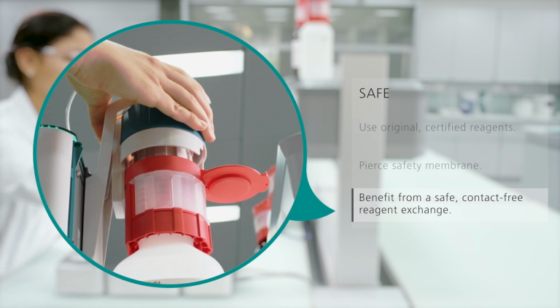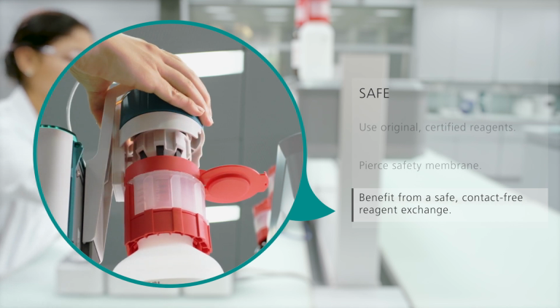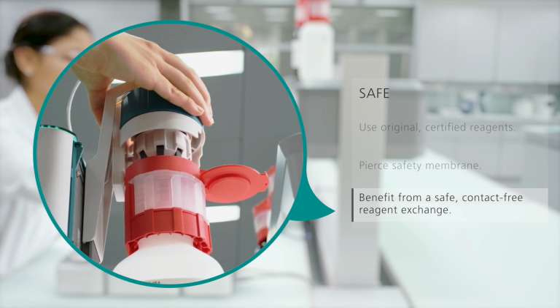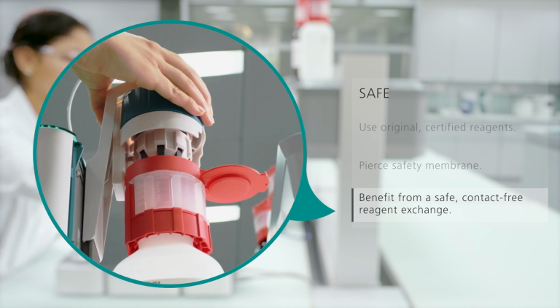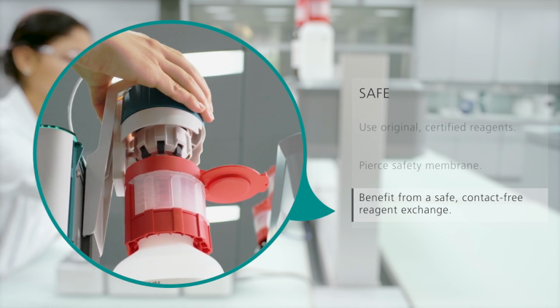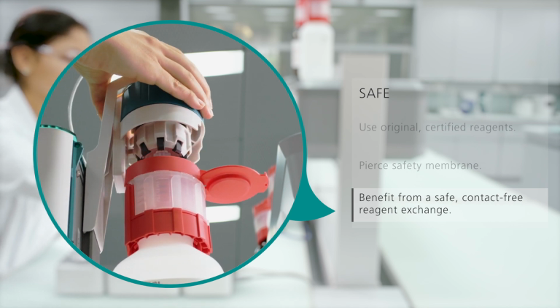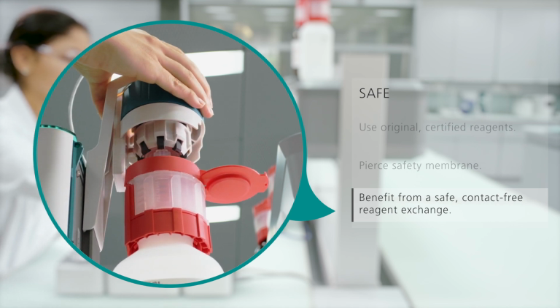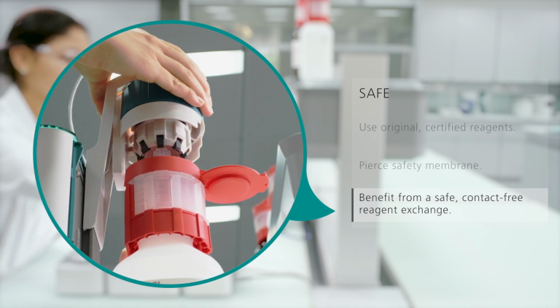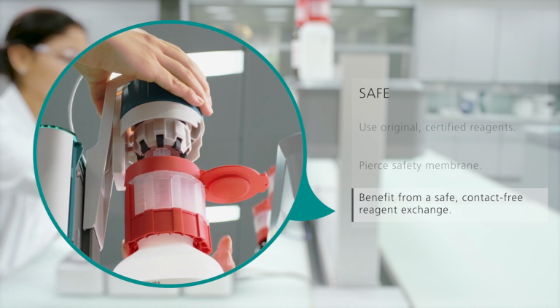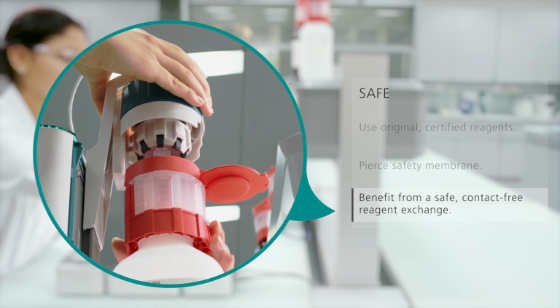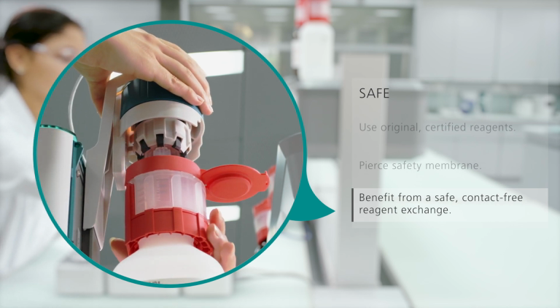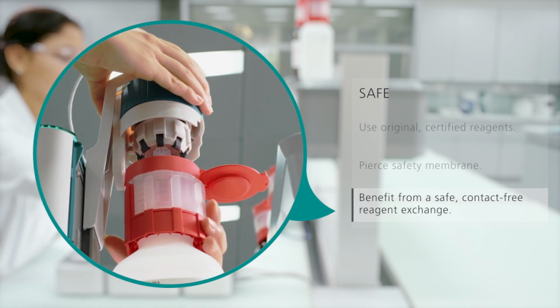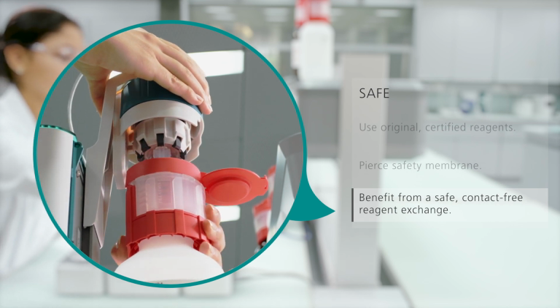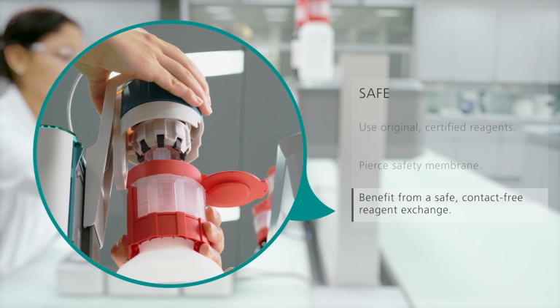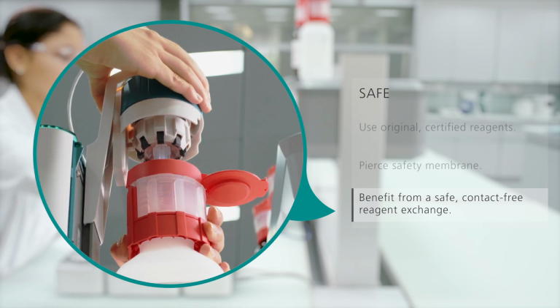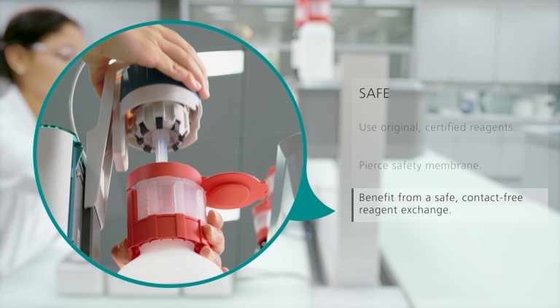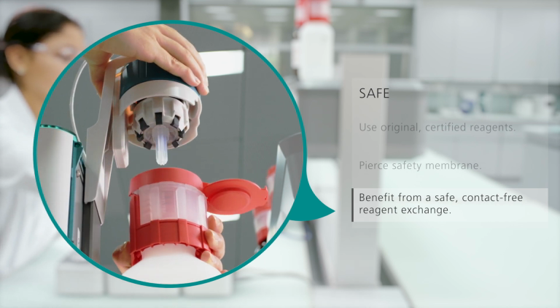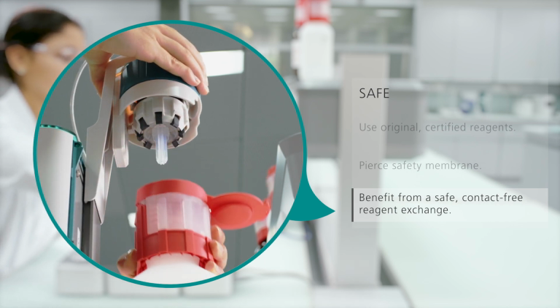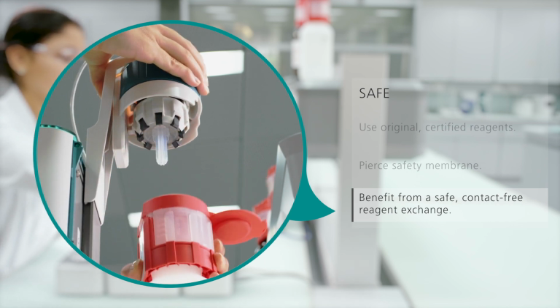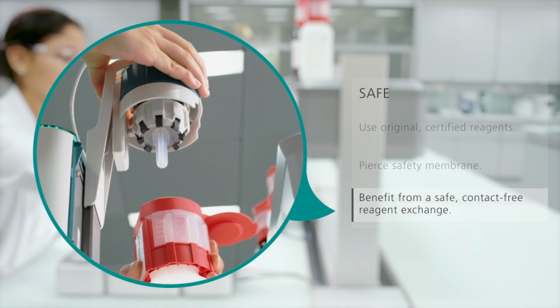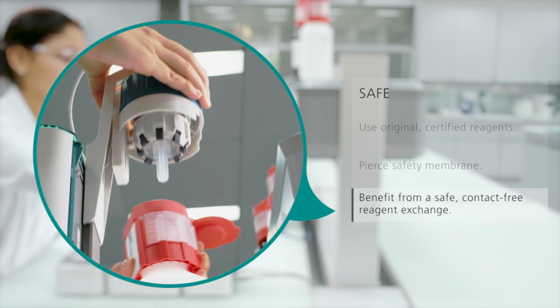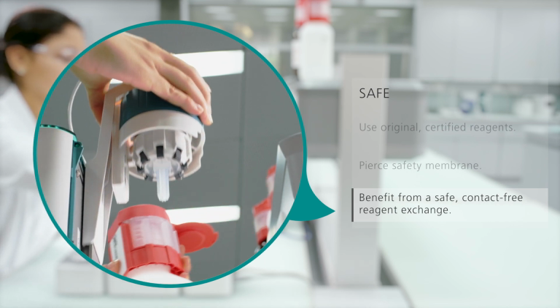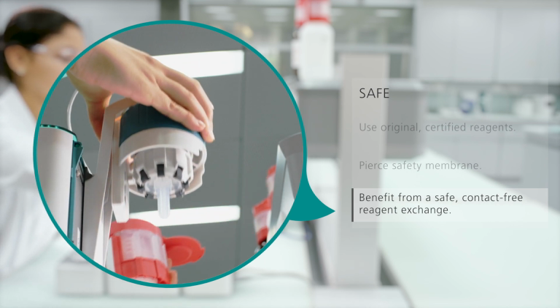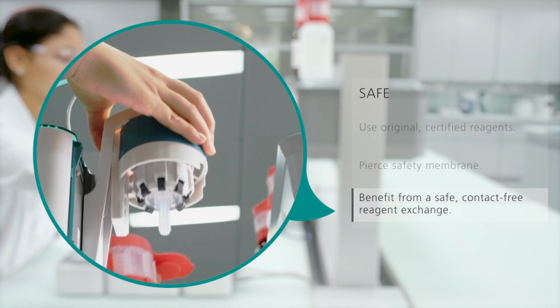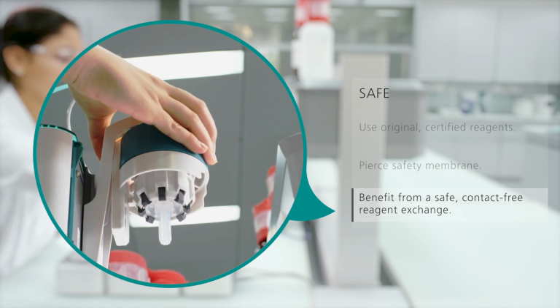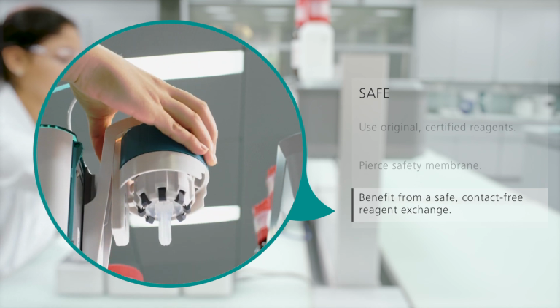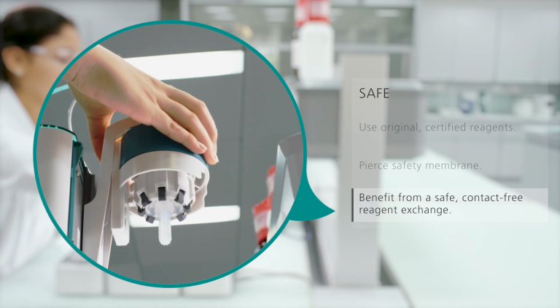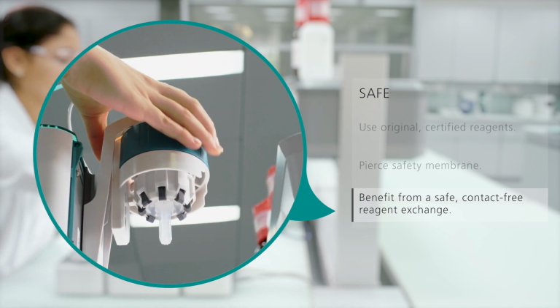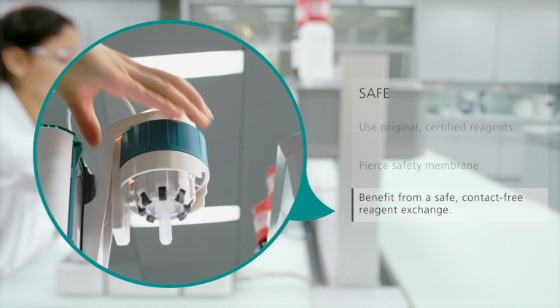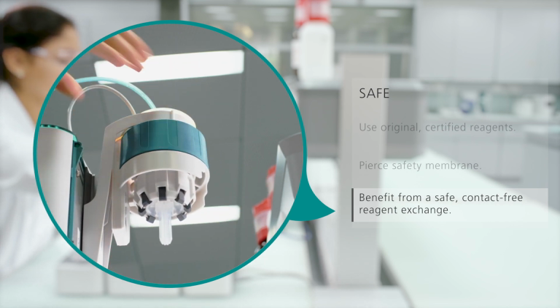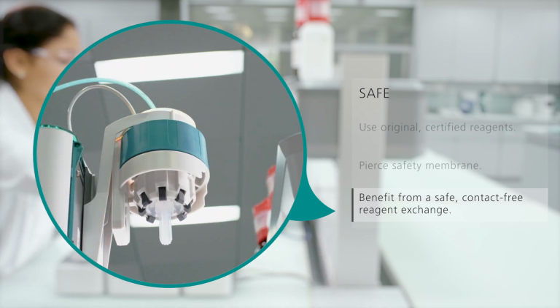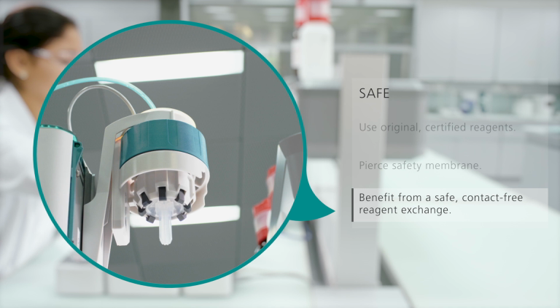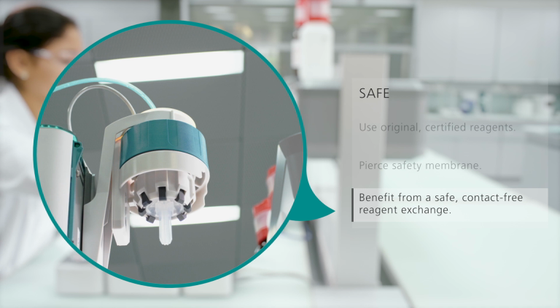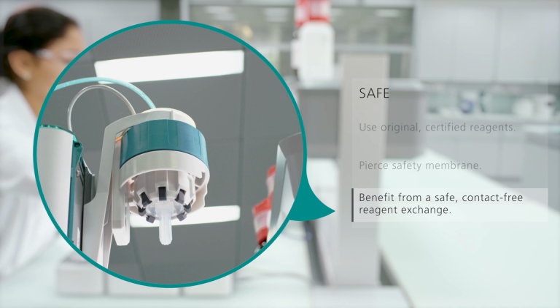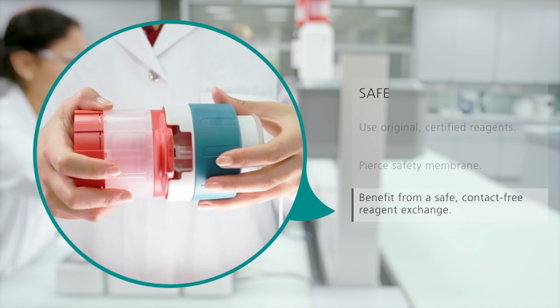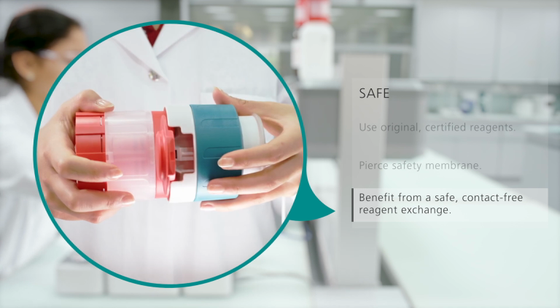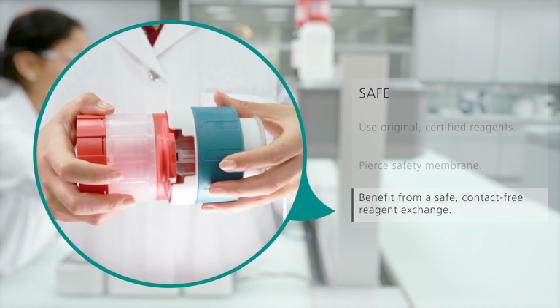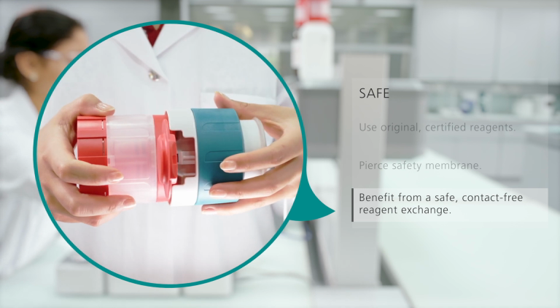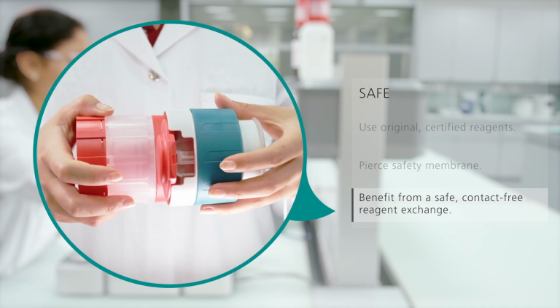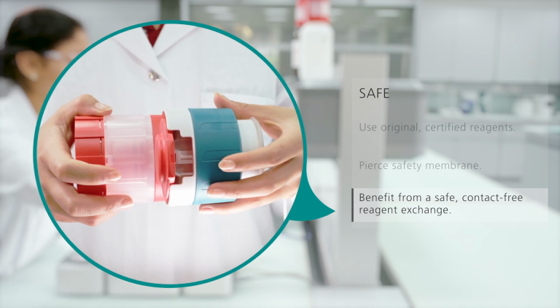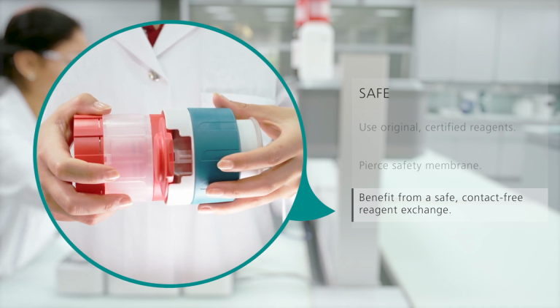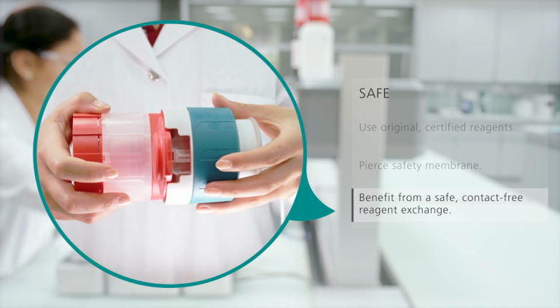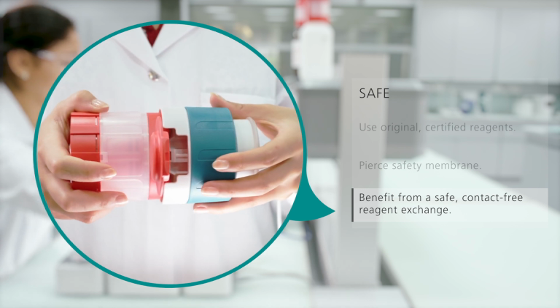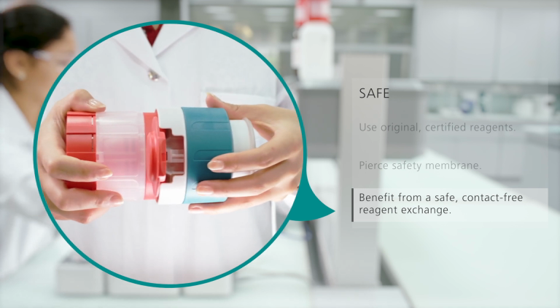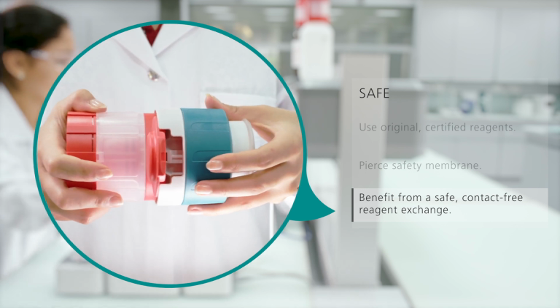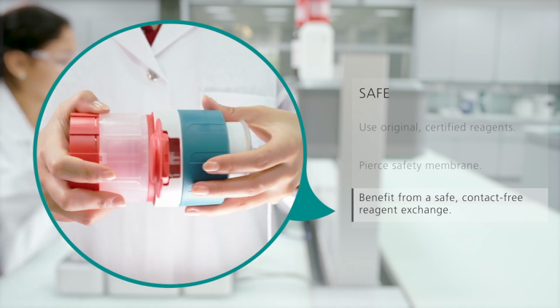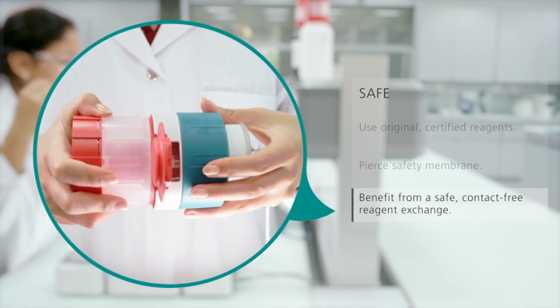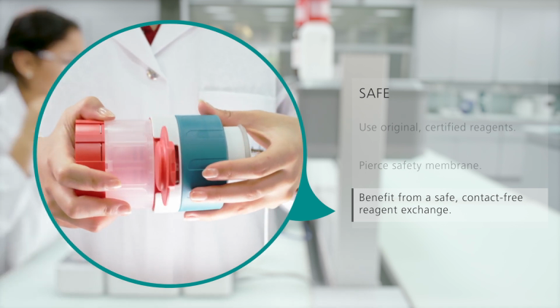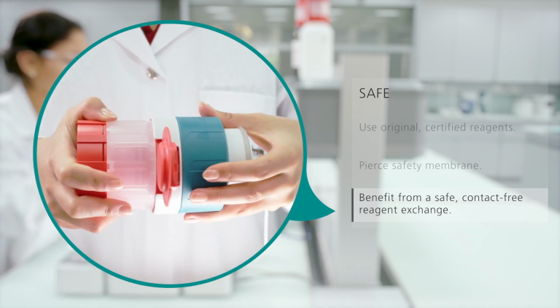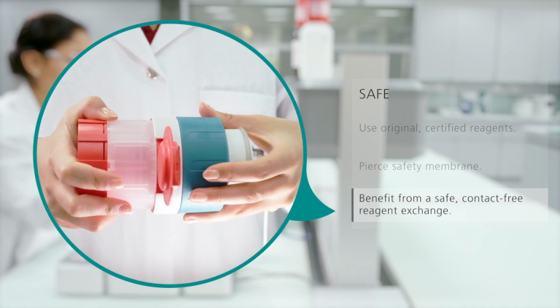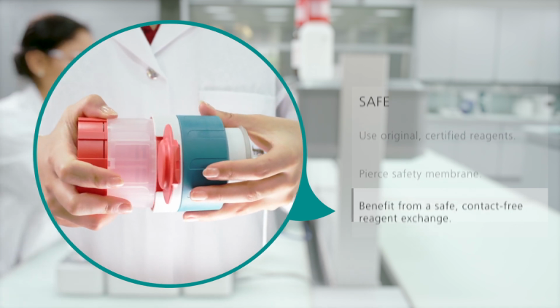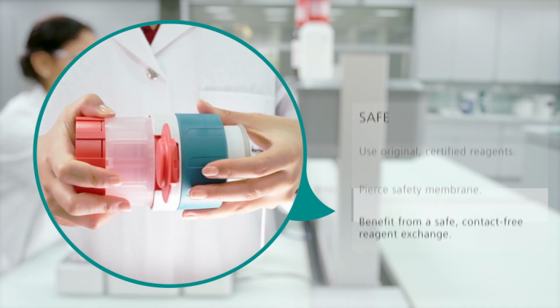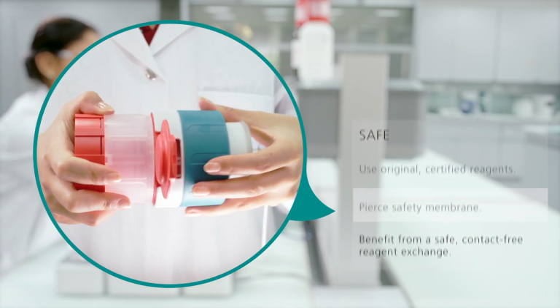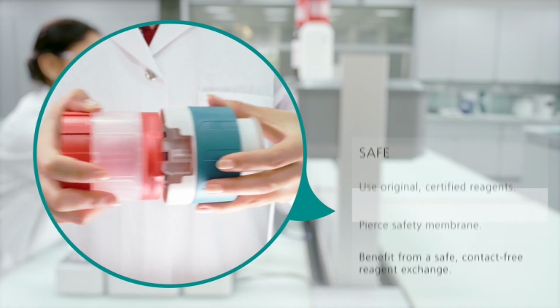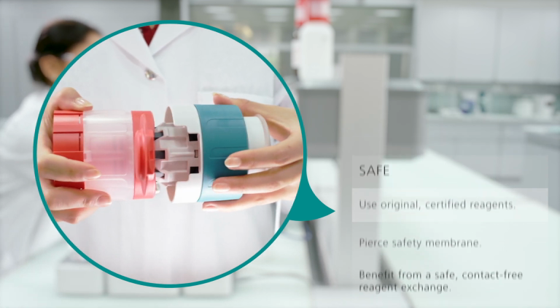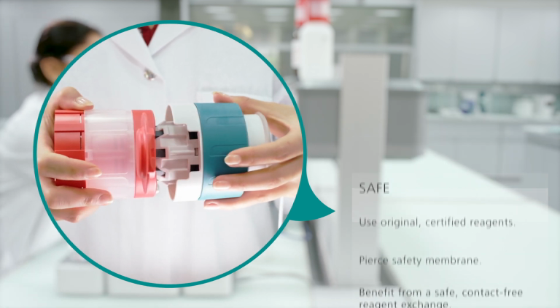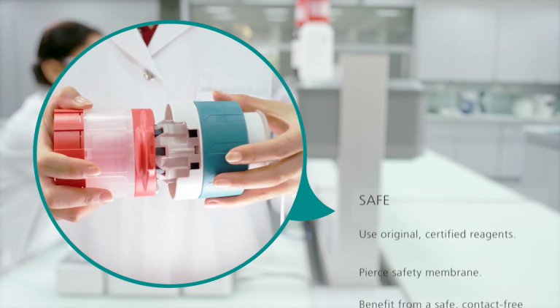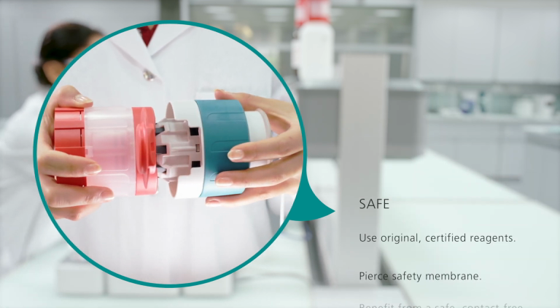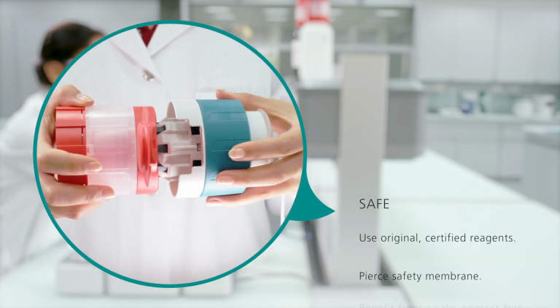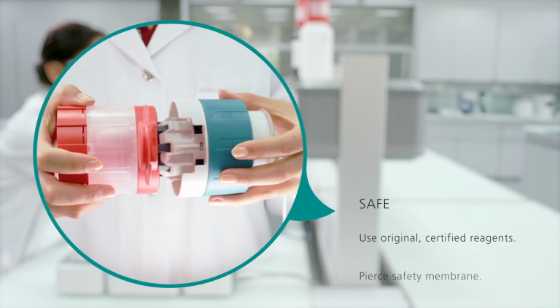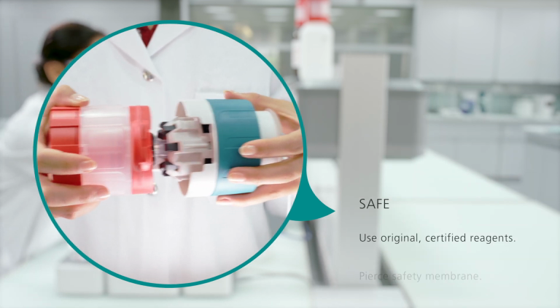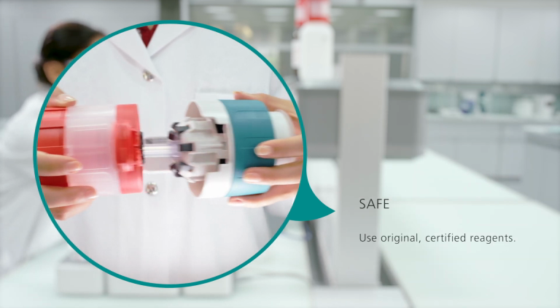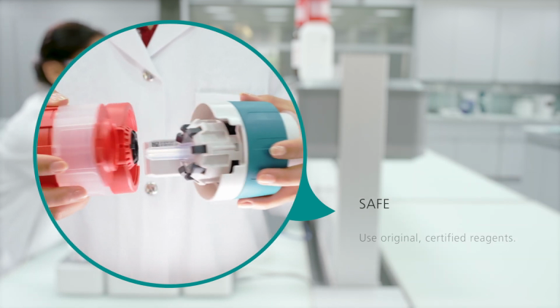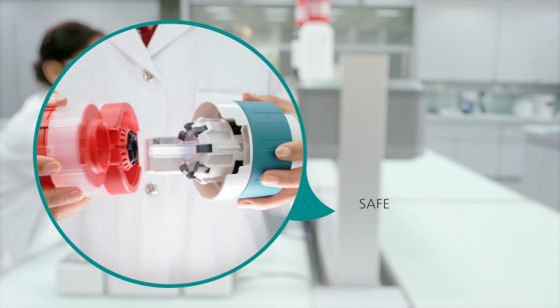The Omnis liquid adapter connects the reagent bottle to the Omnis titrator, making titrations safer than ever.